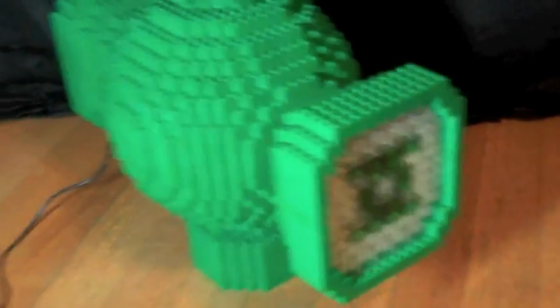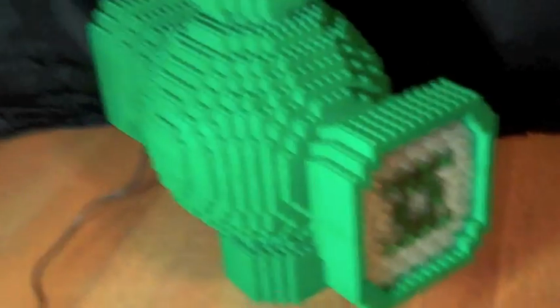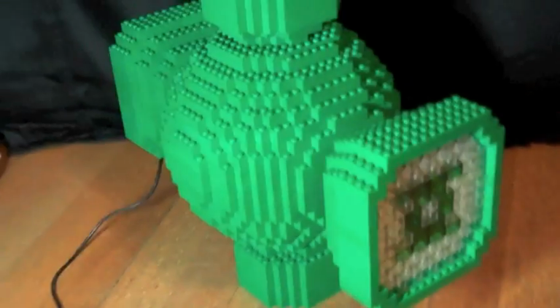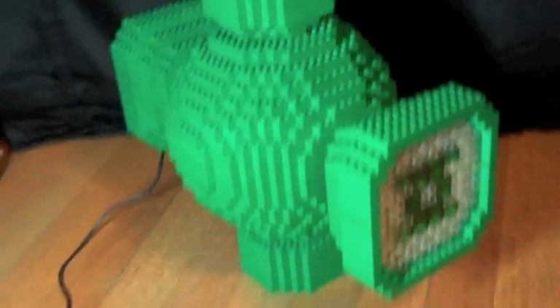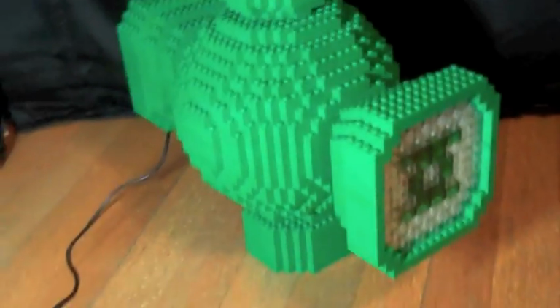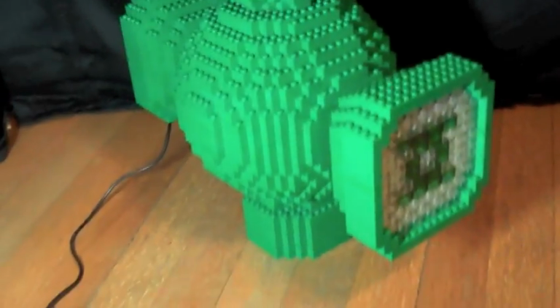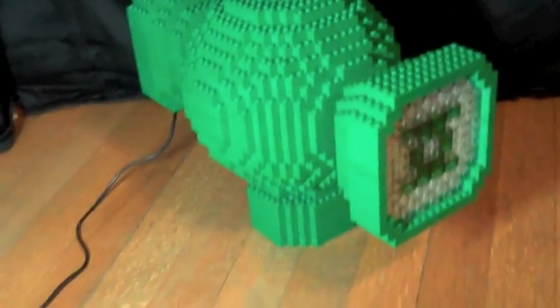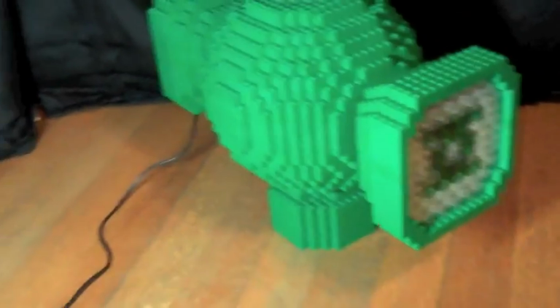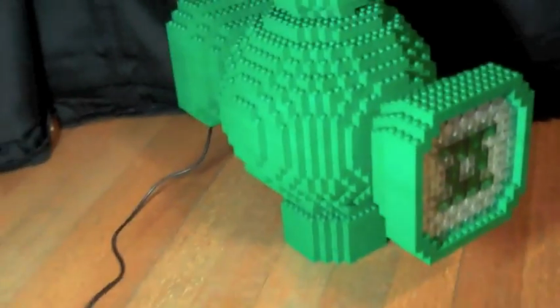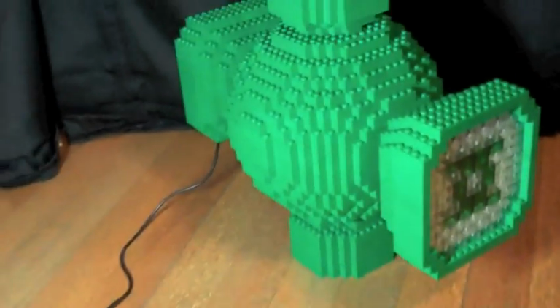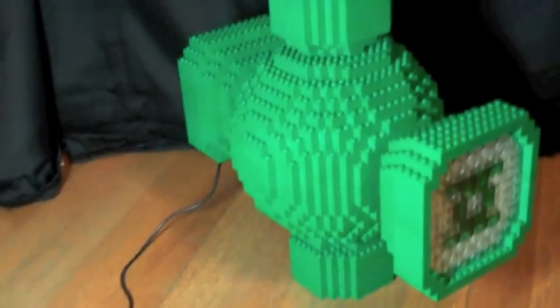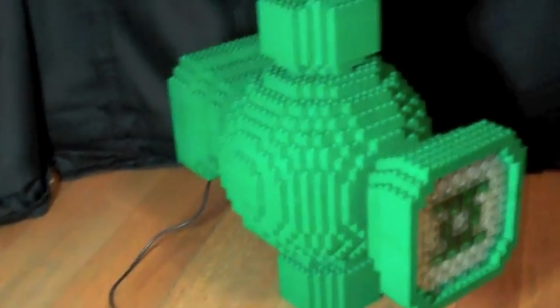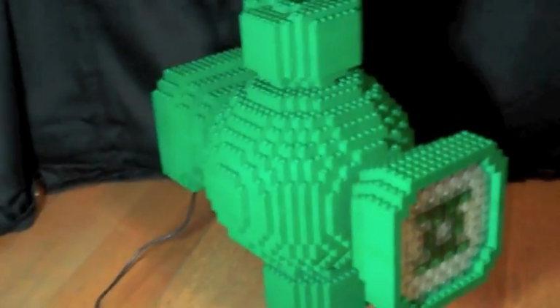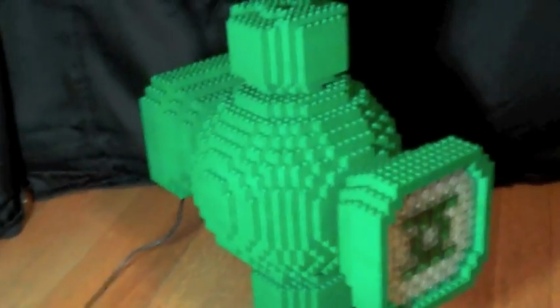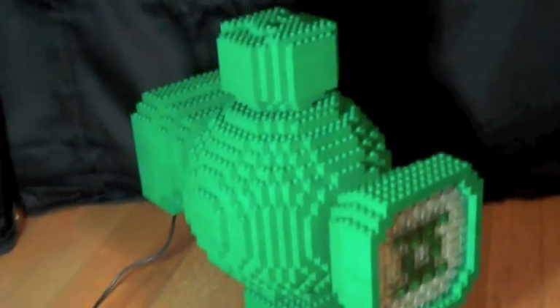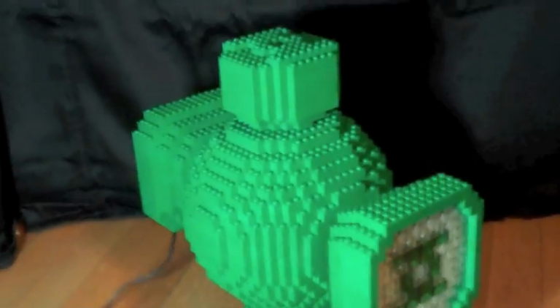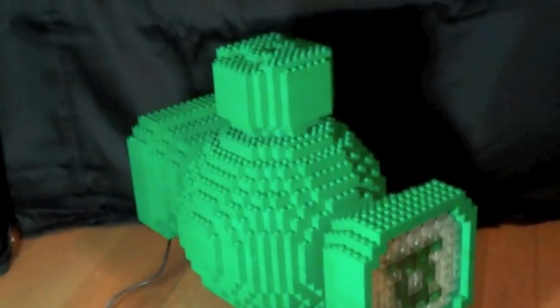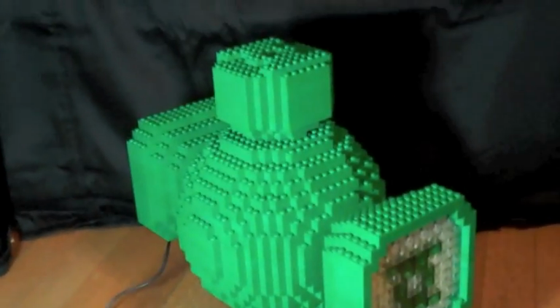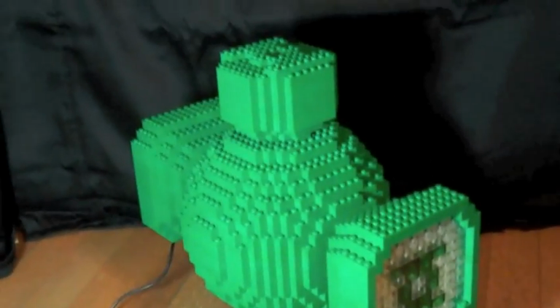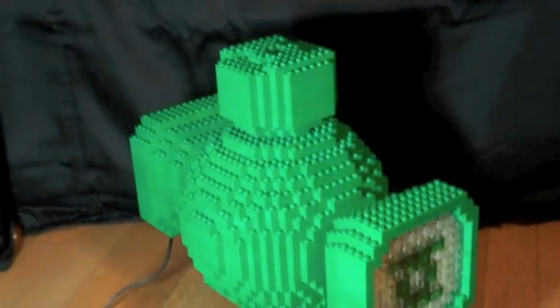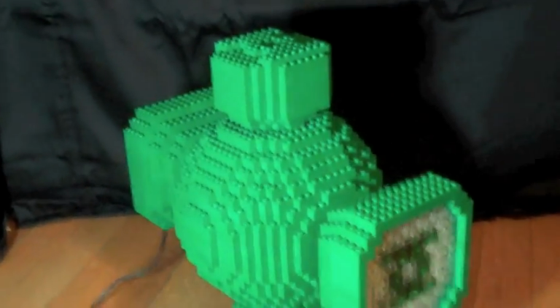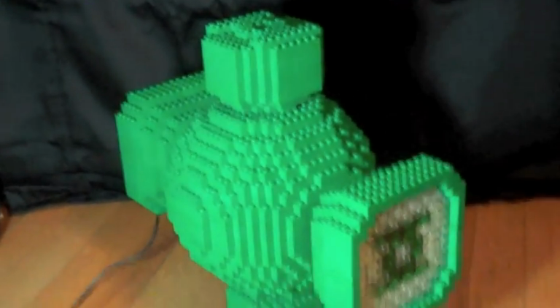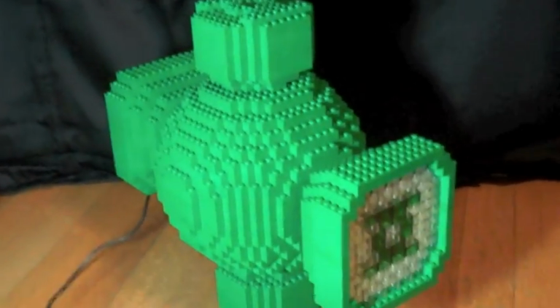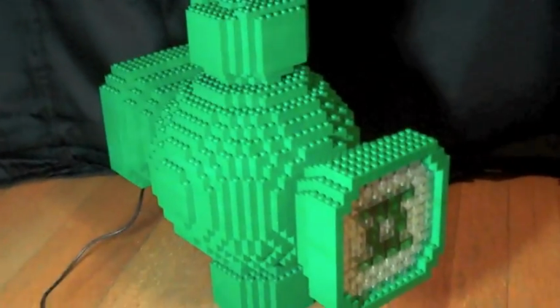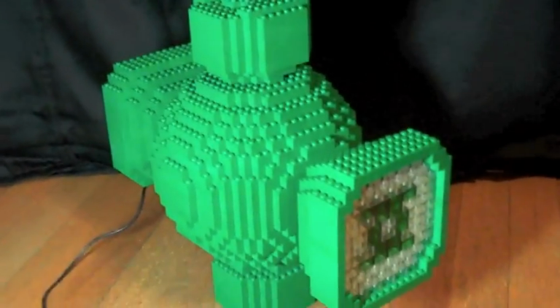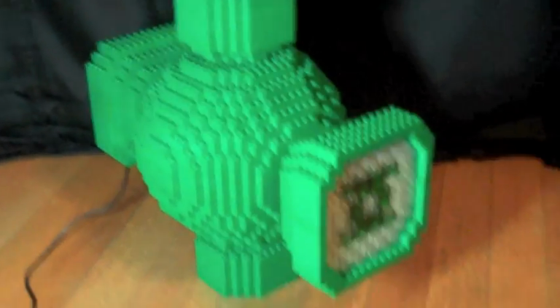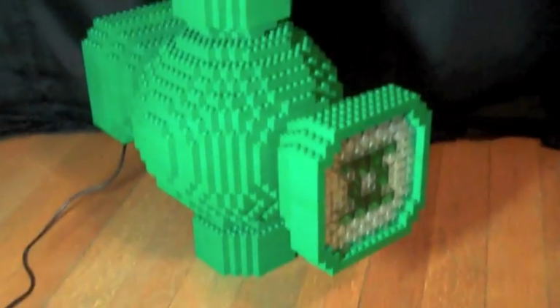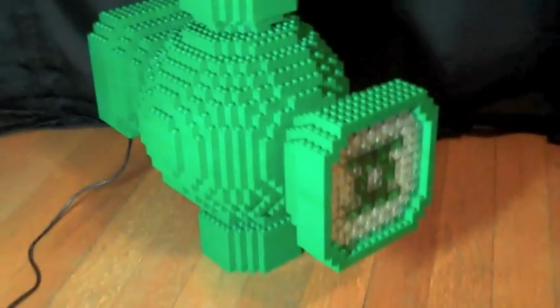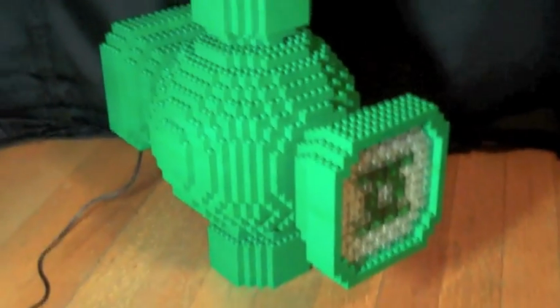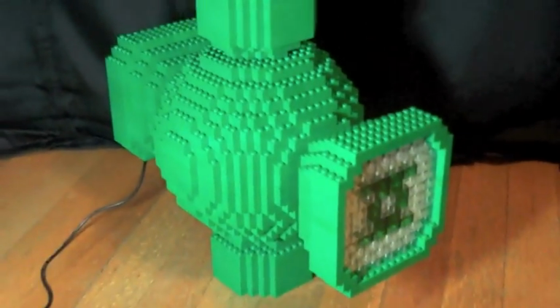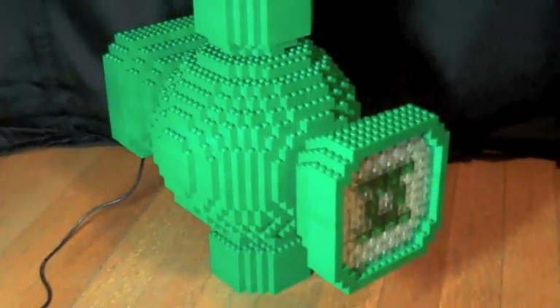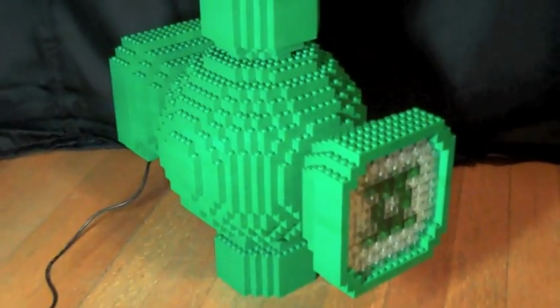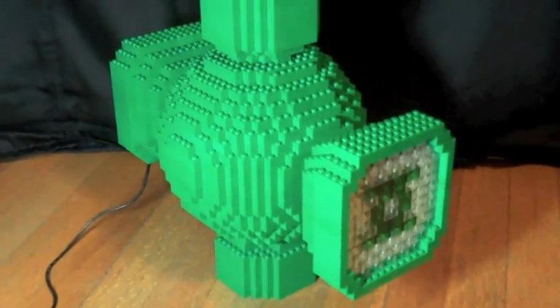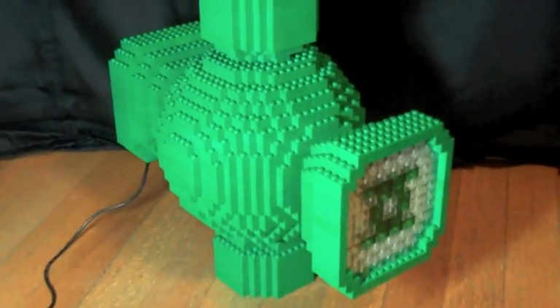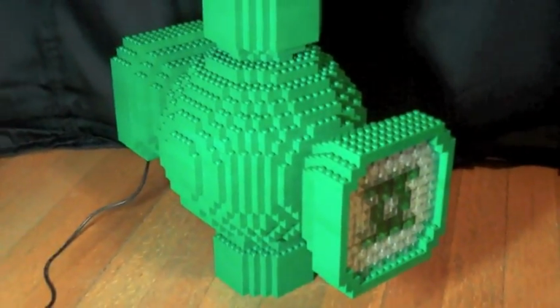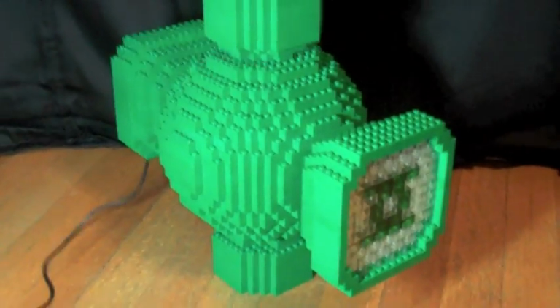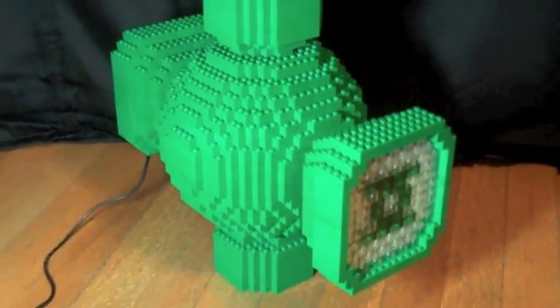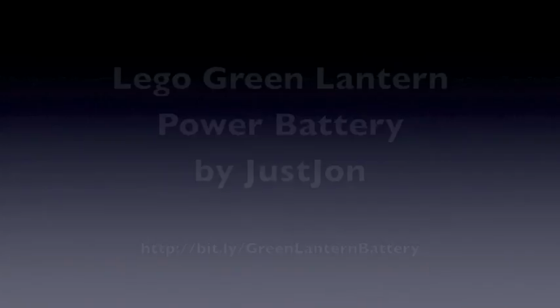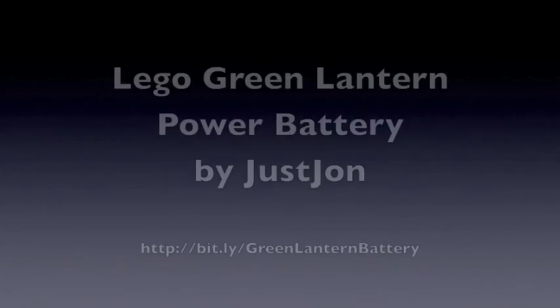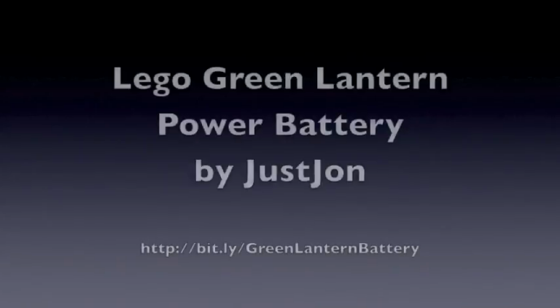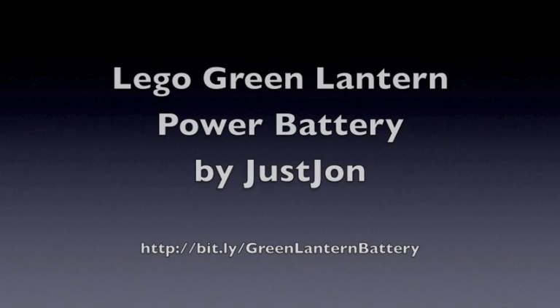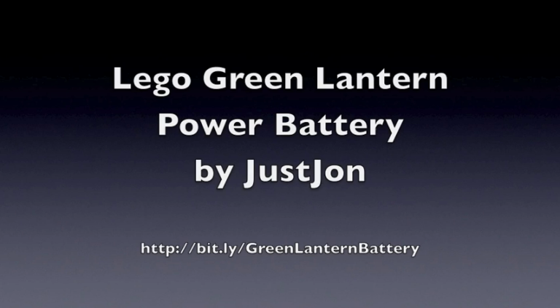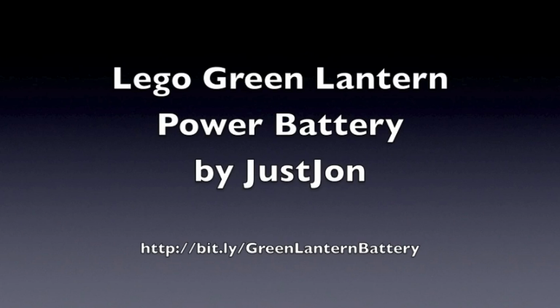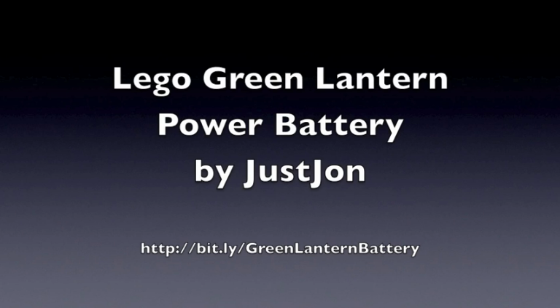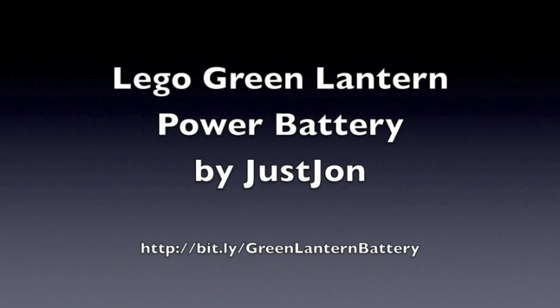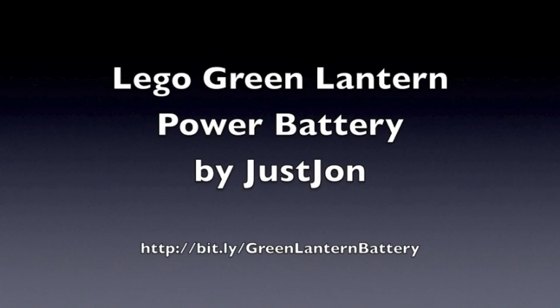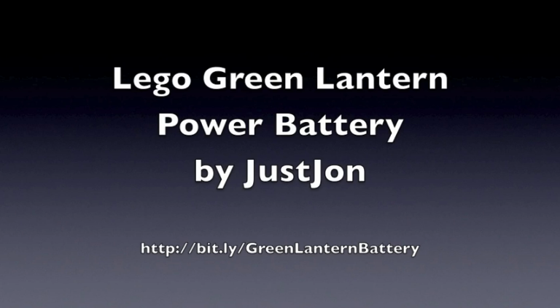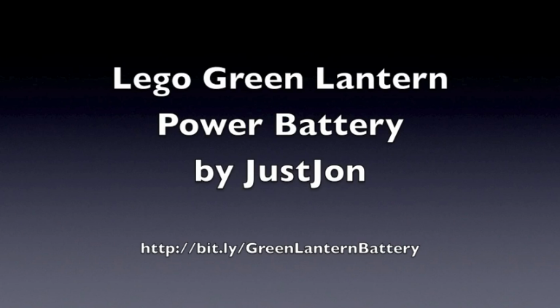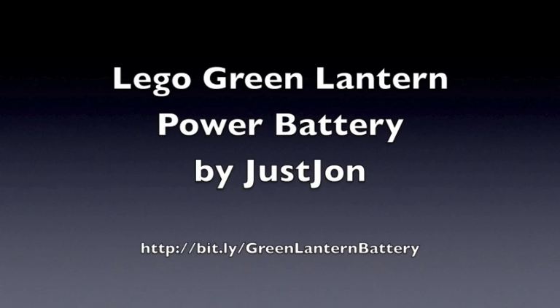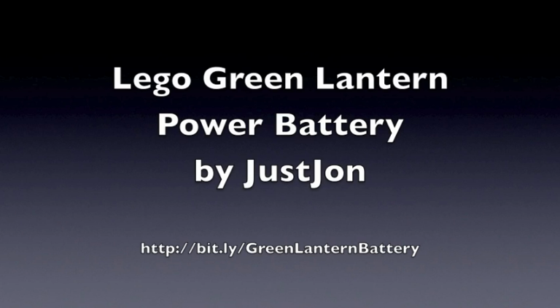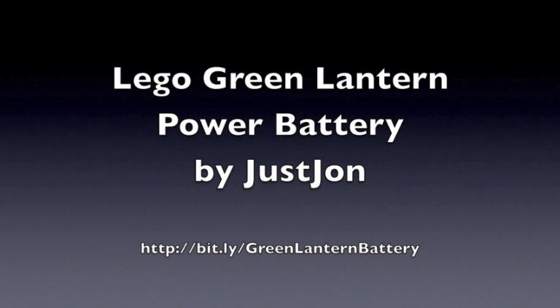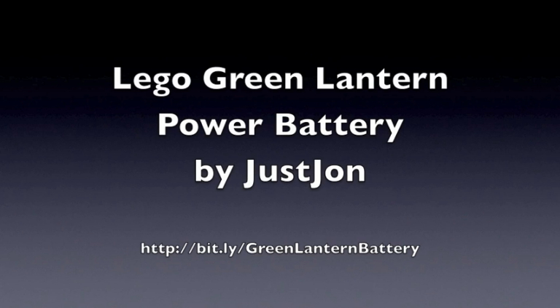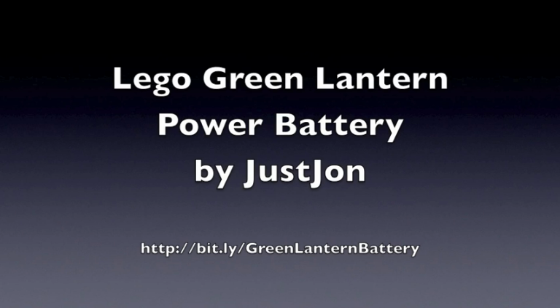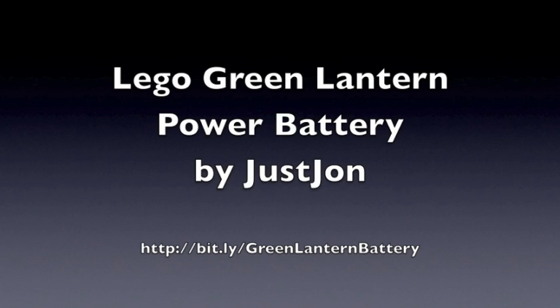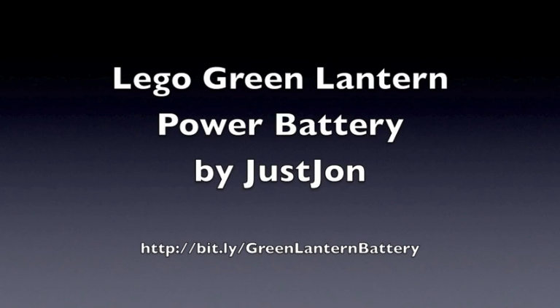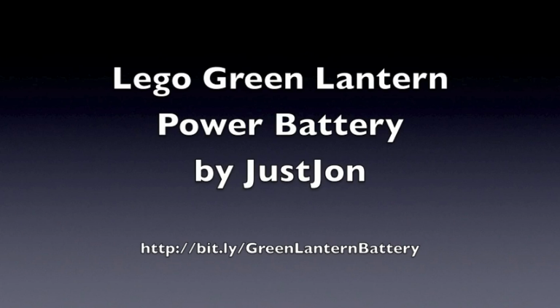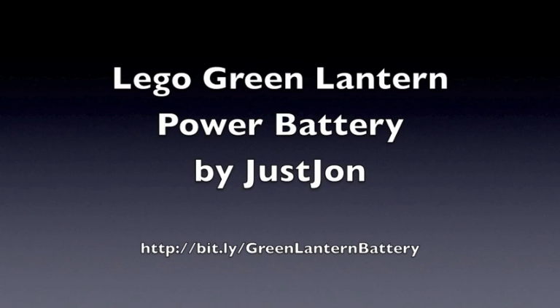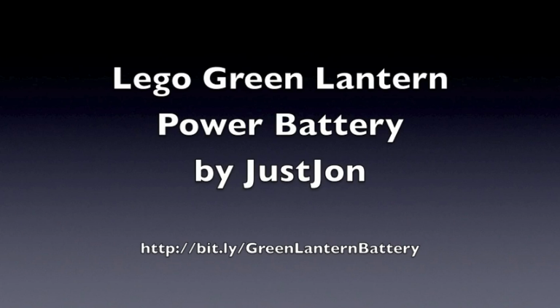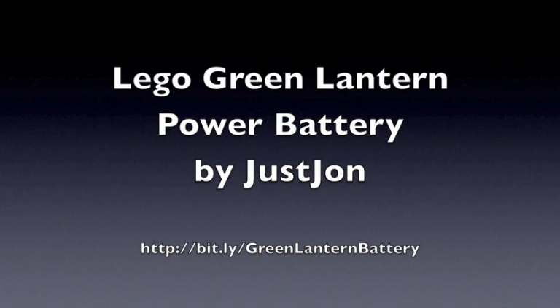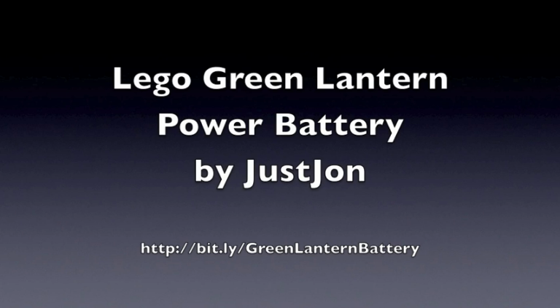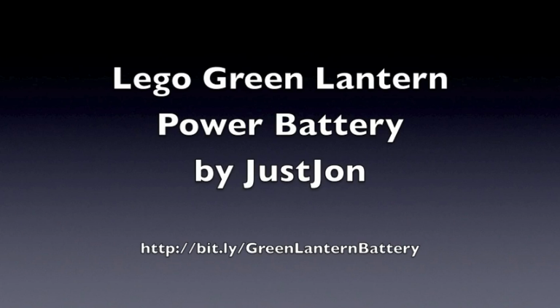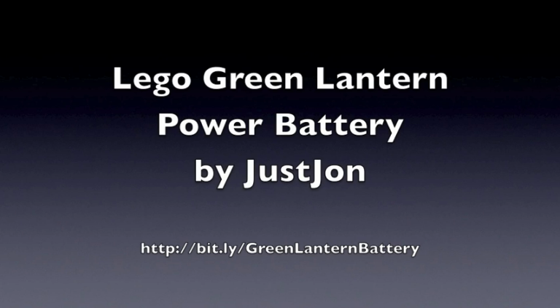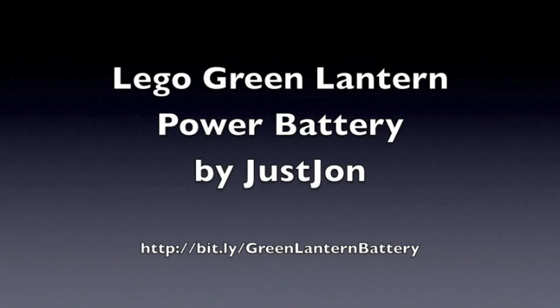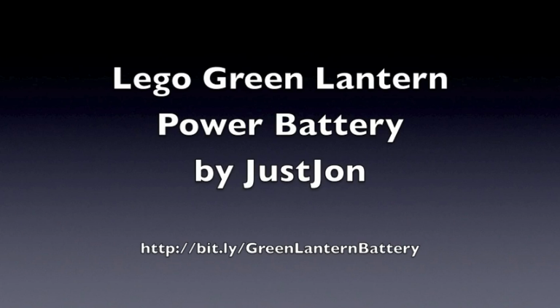And that is the Green Lantern power battery.